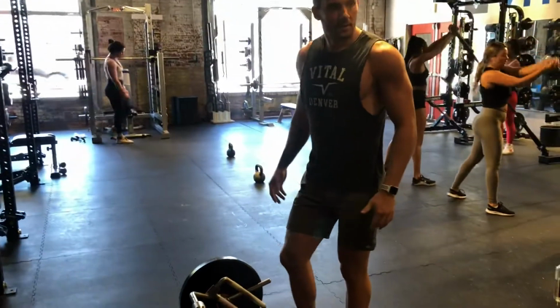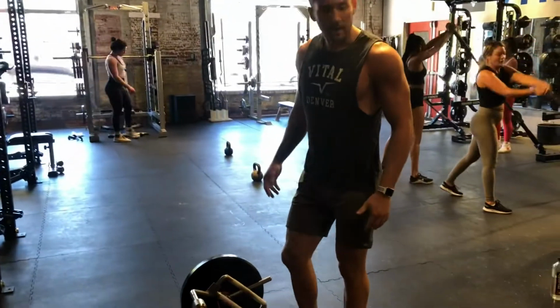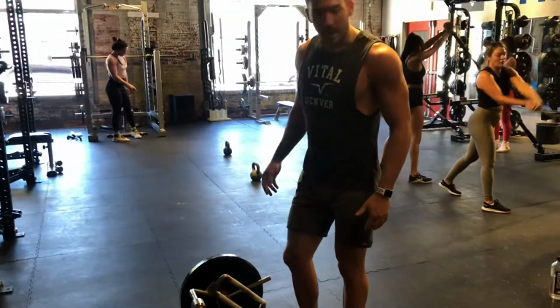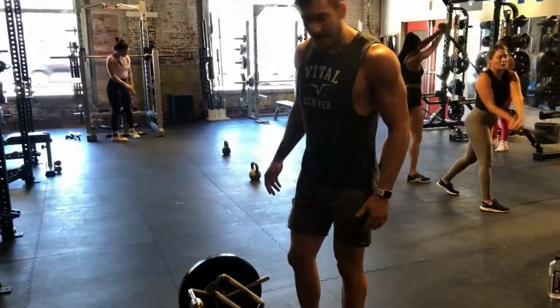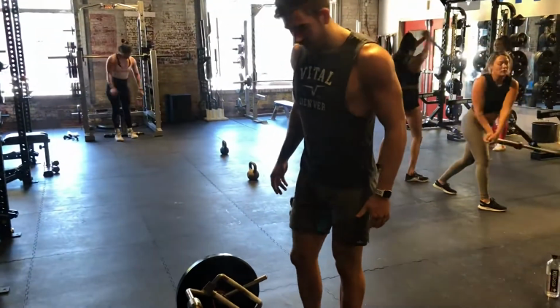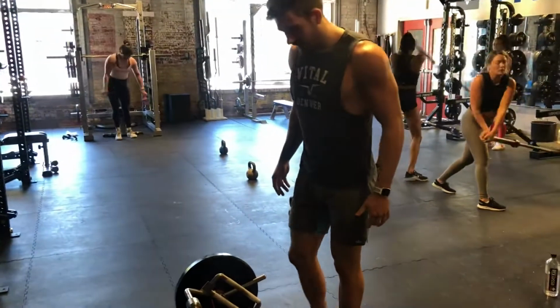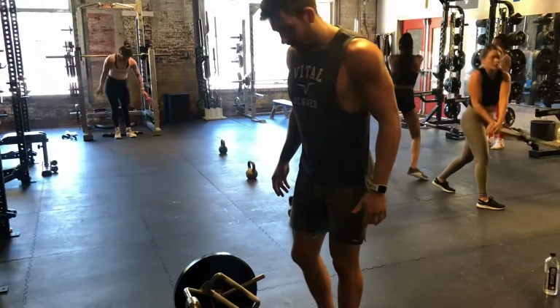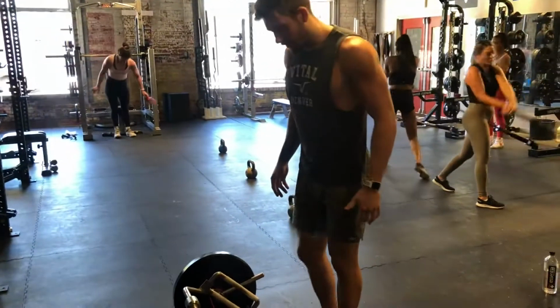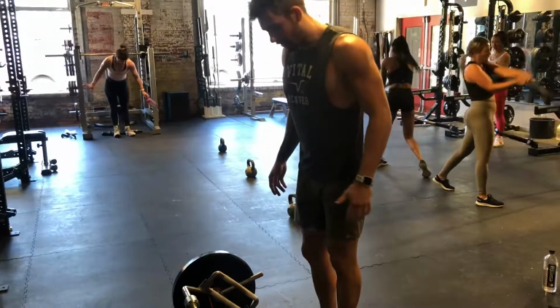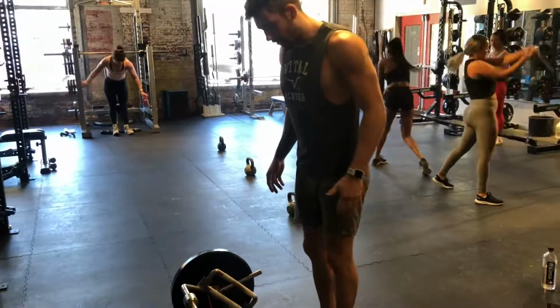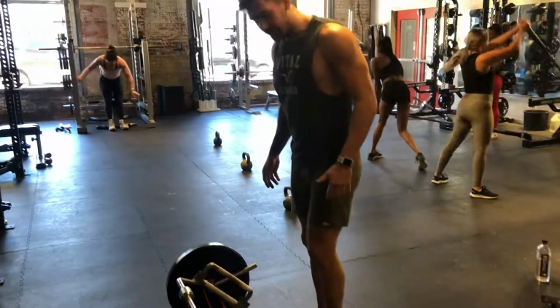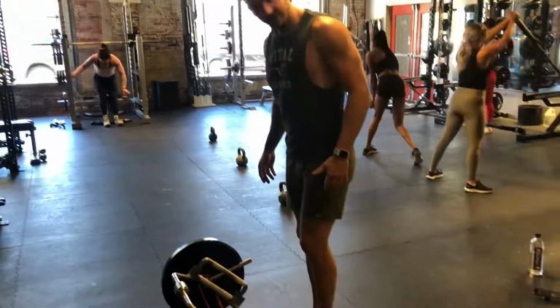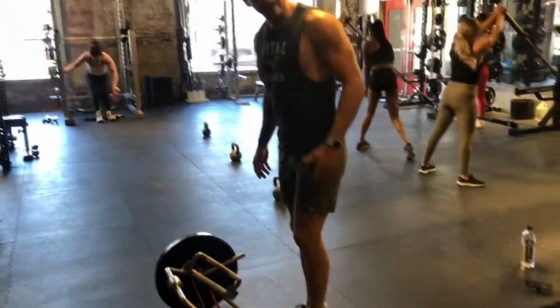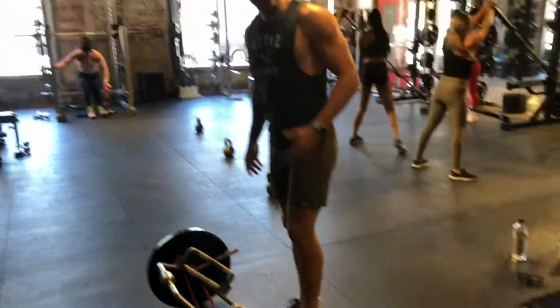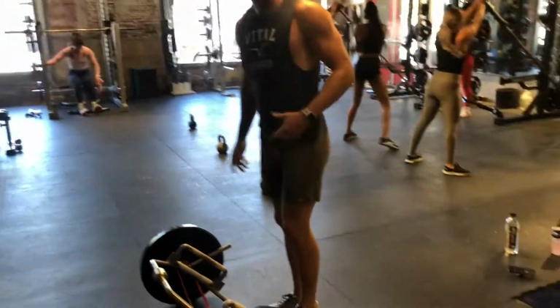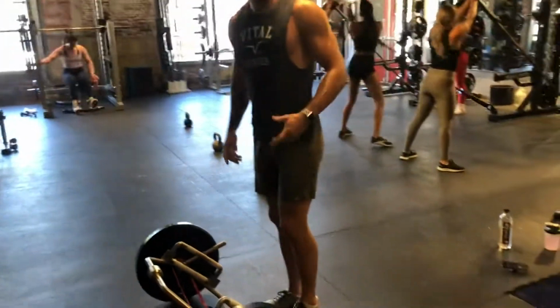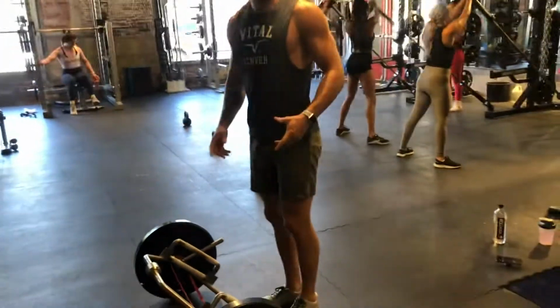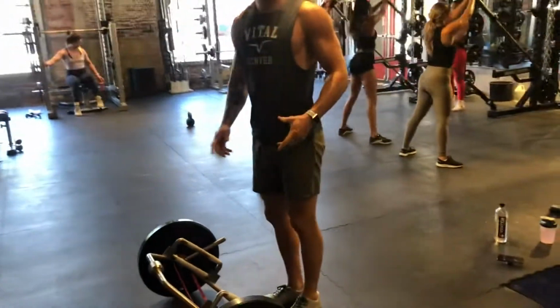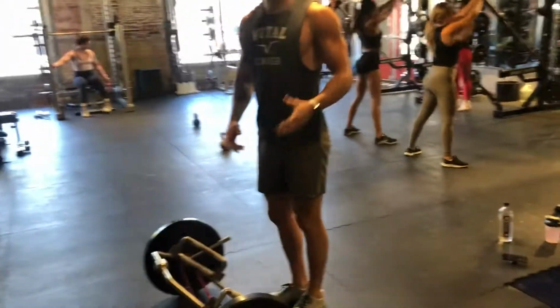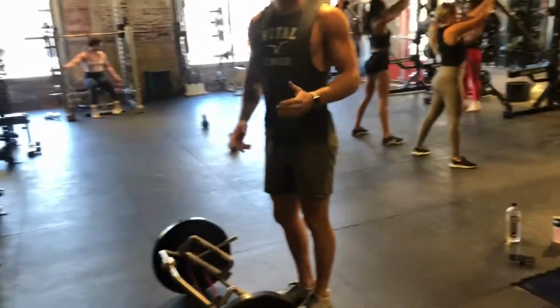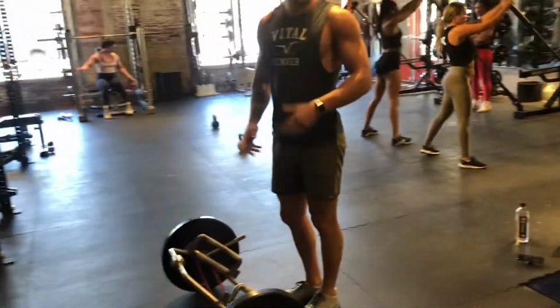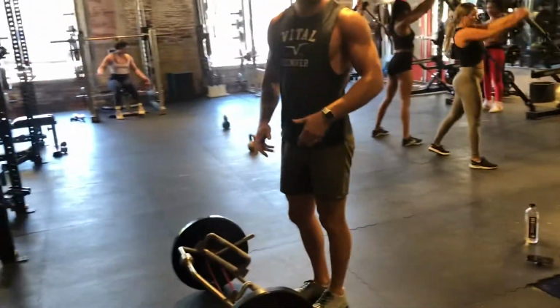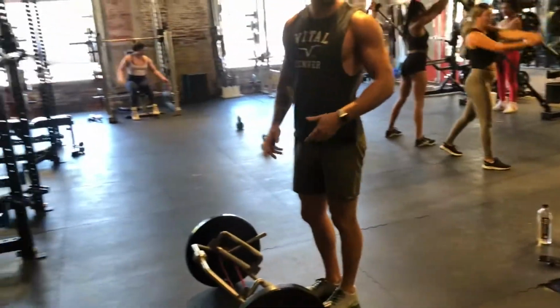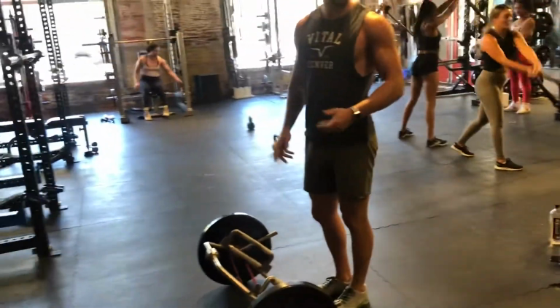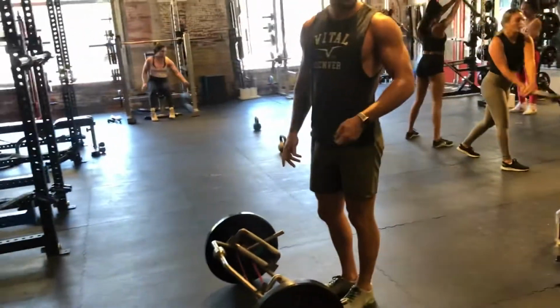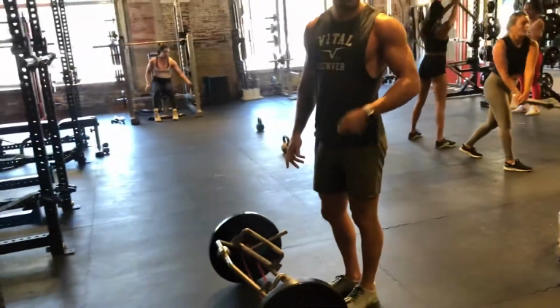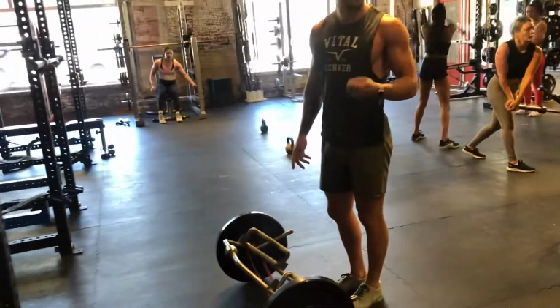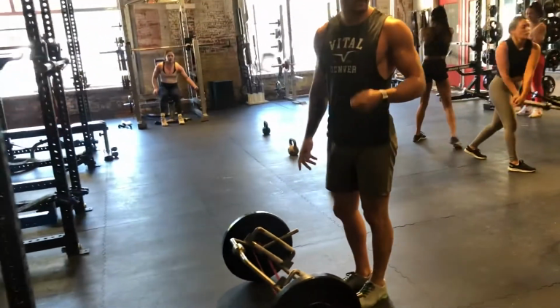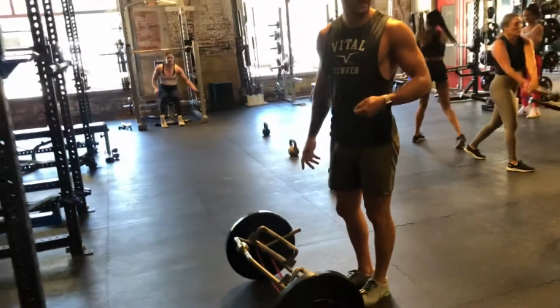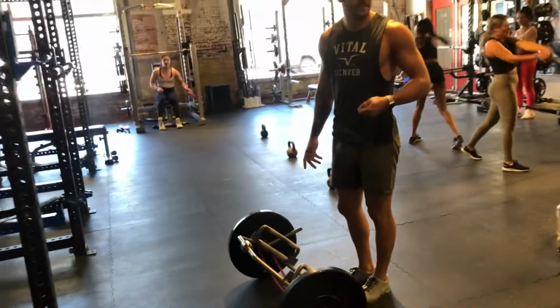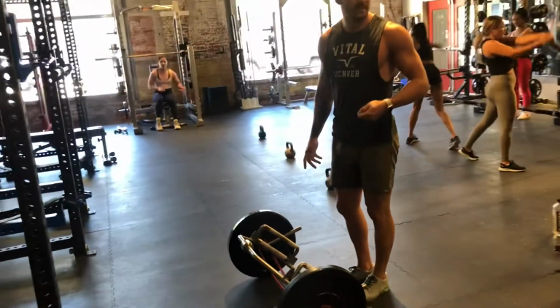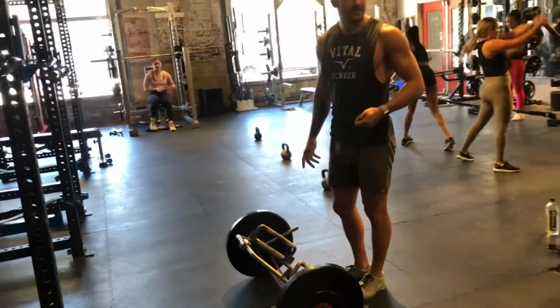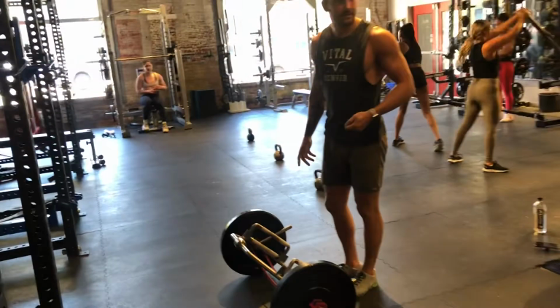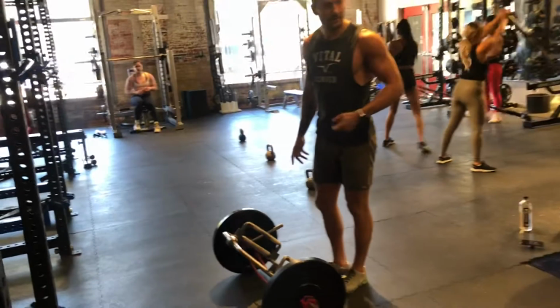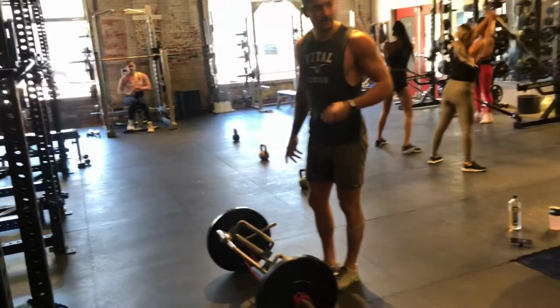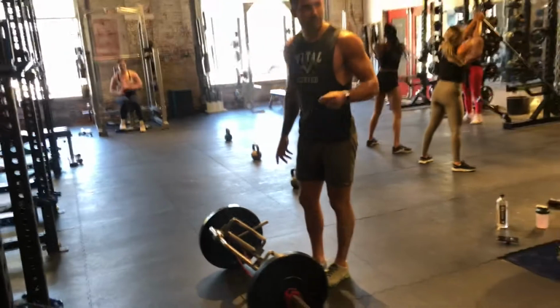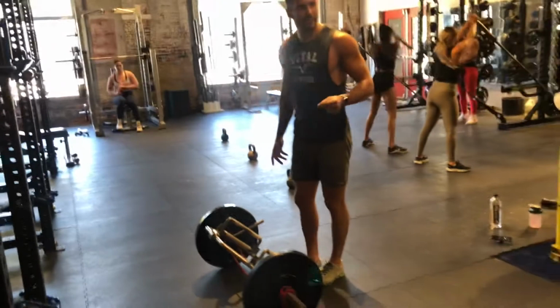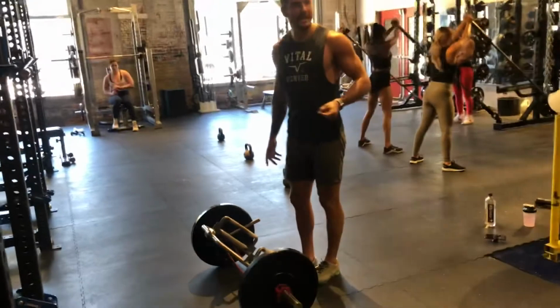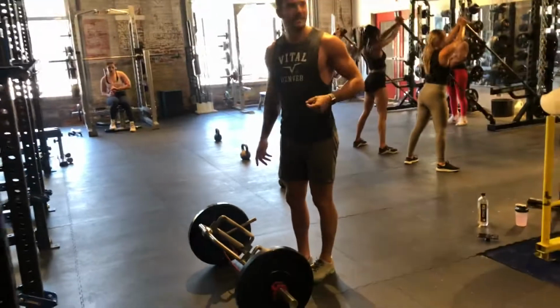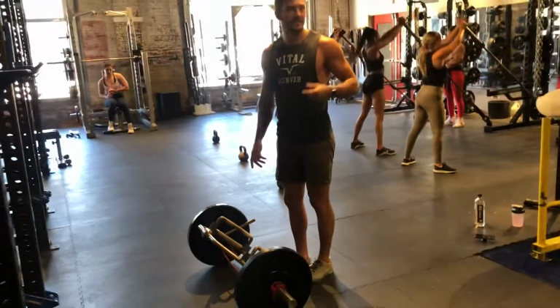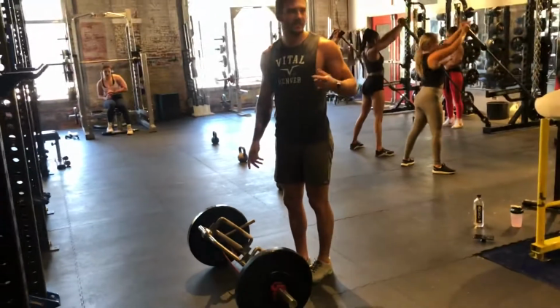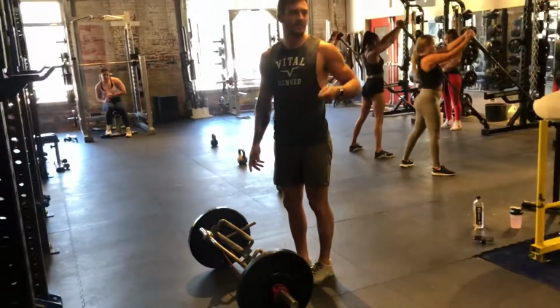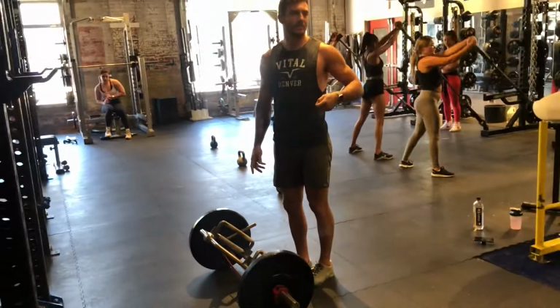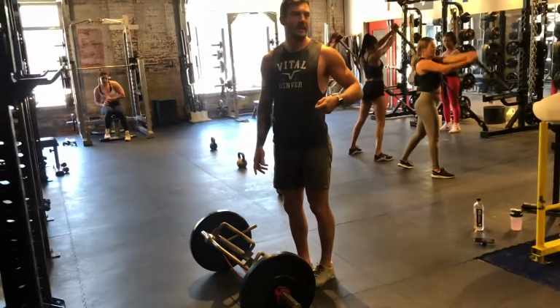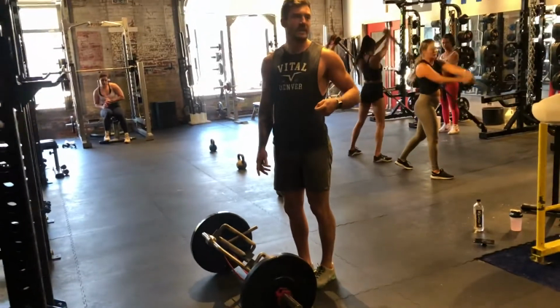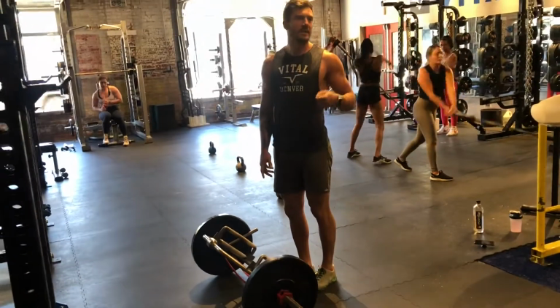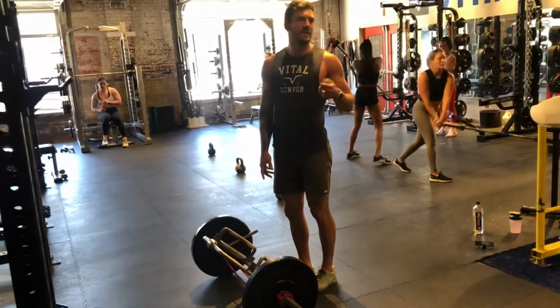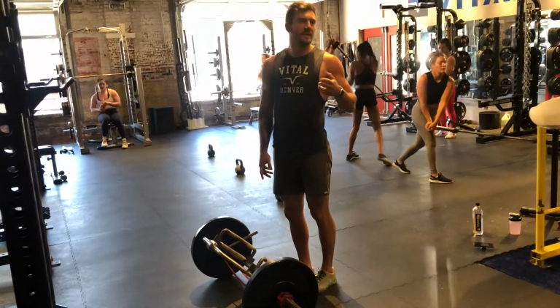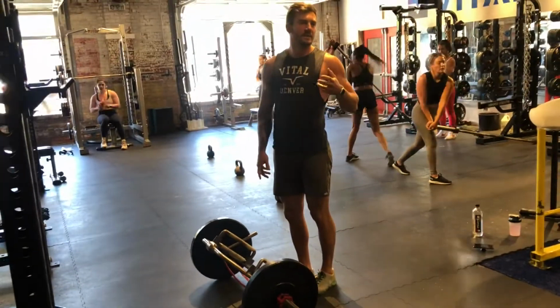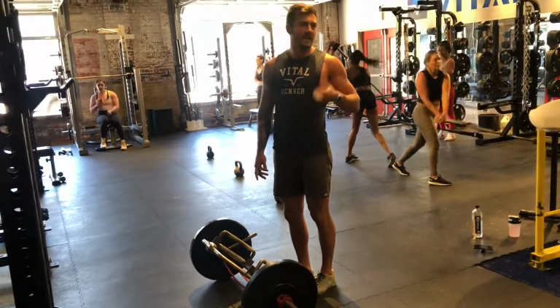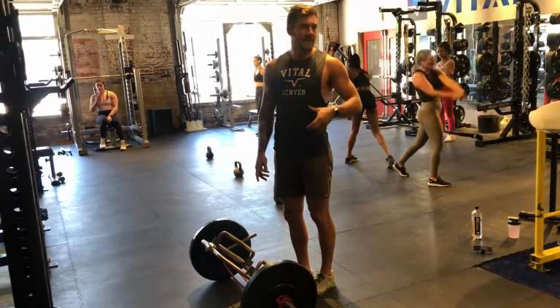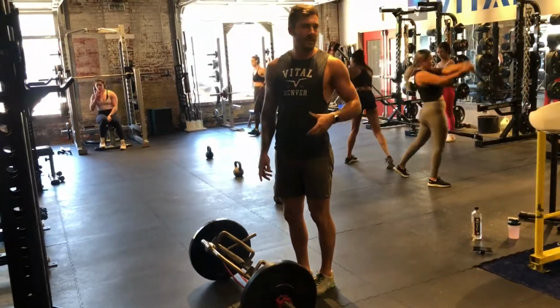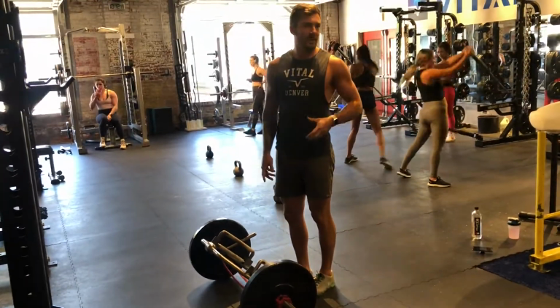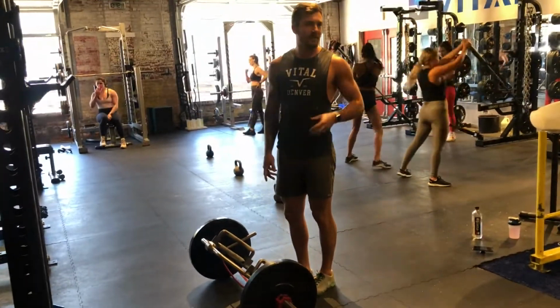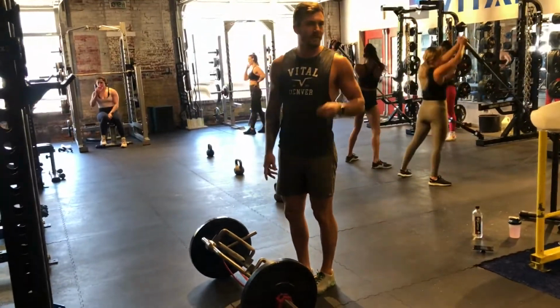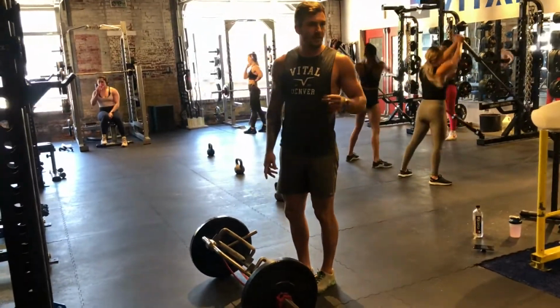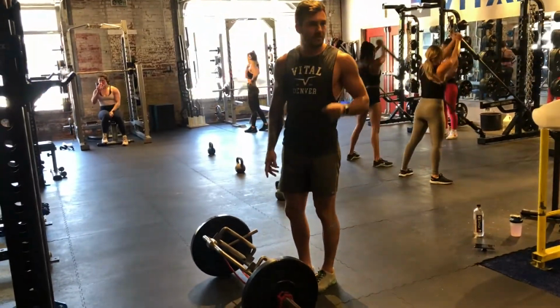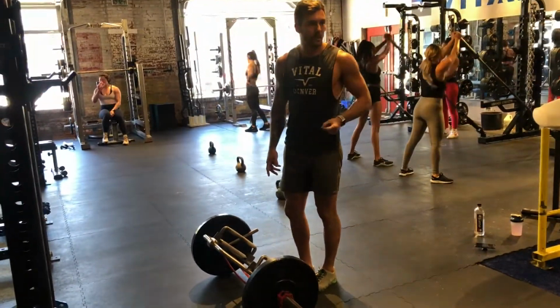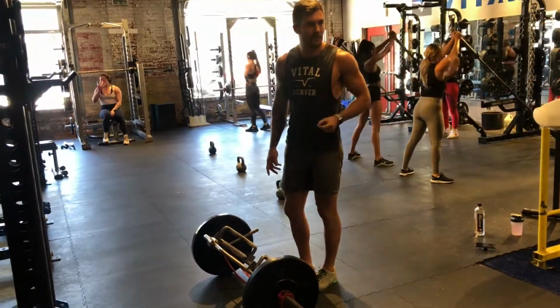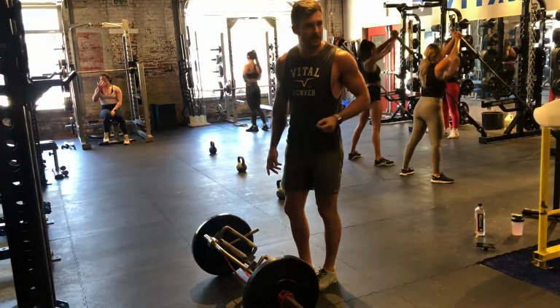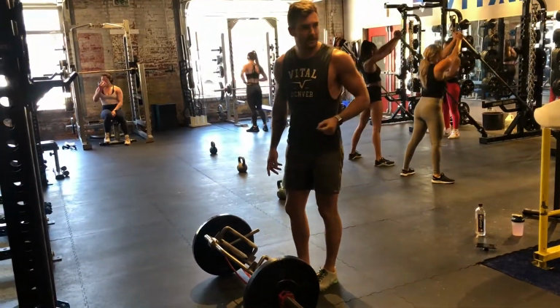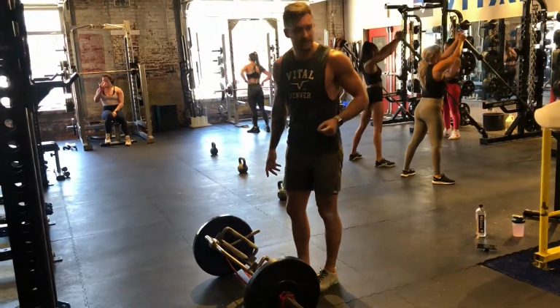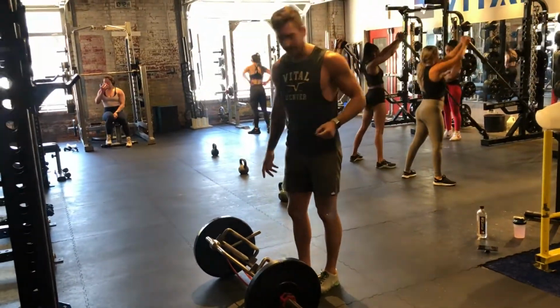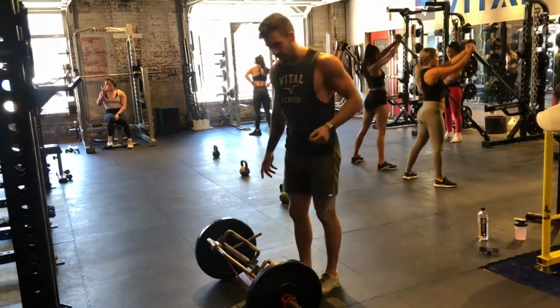Behind it, you're going to go single leg banded trap bar deadlift for speed. This is speed, dynamic effort, explosiveness here.